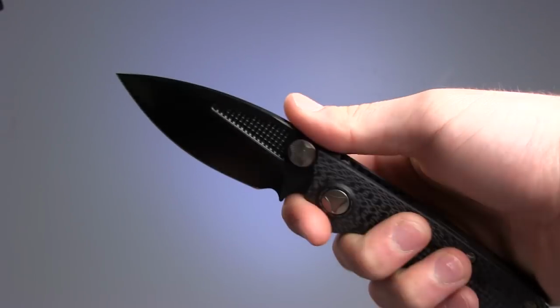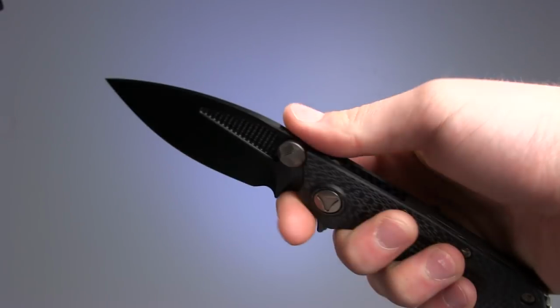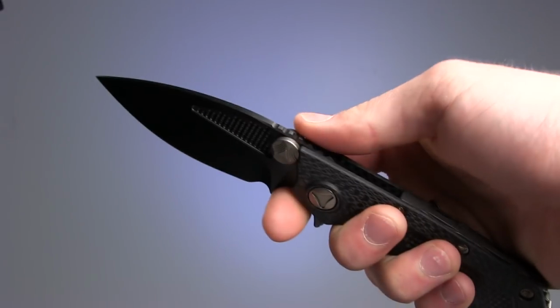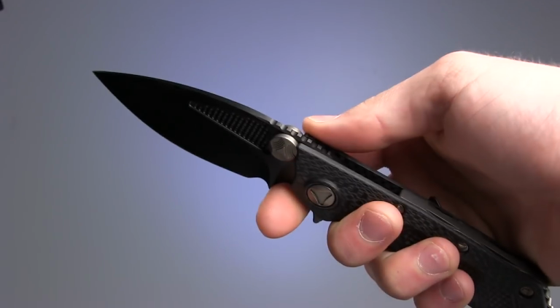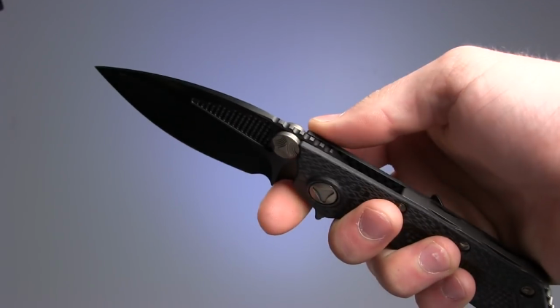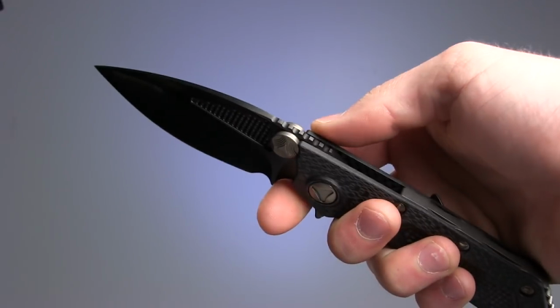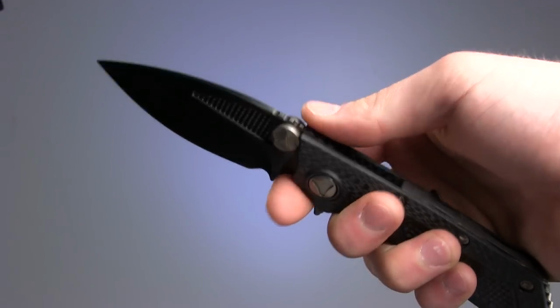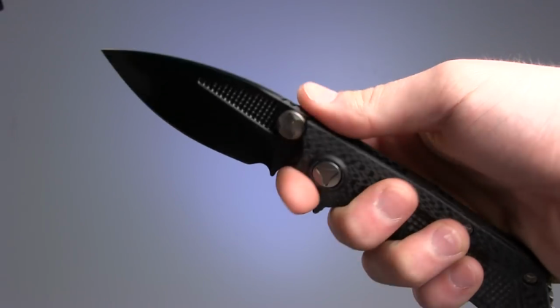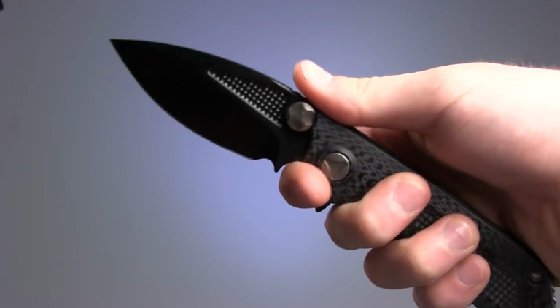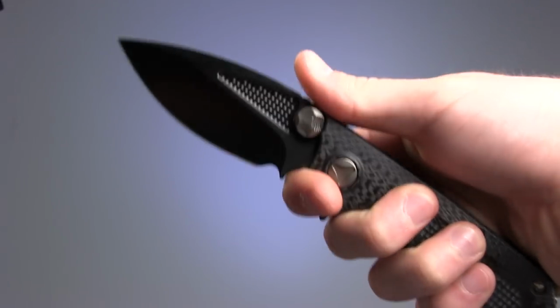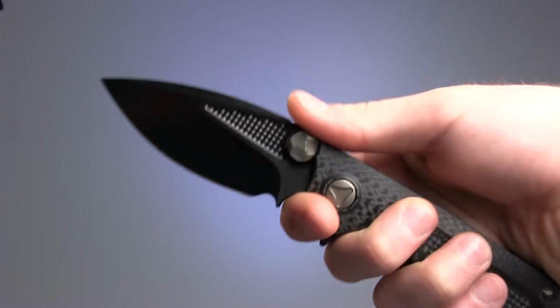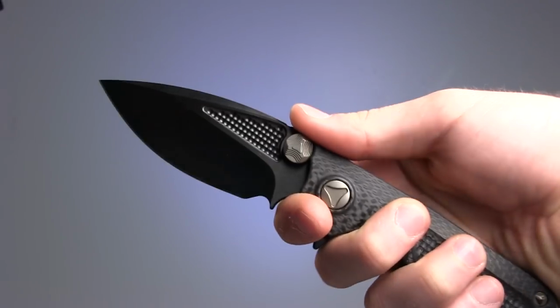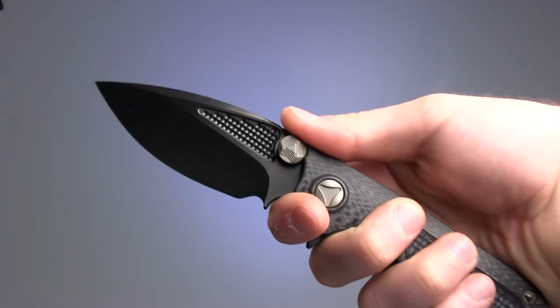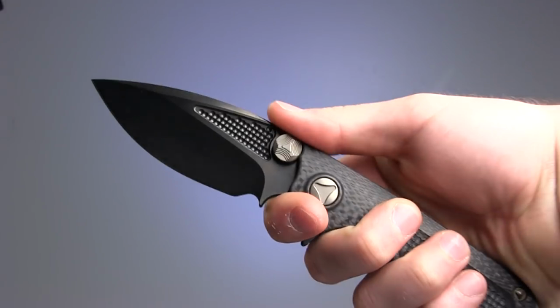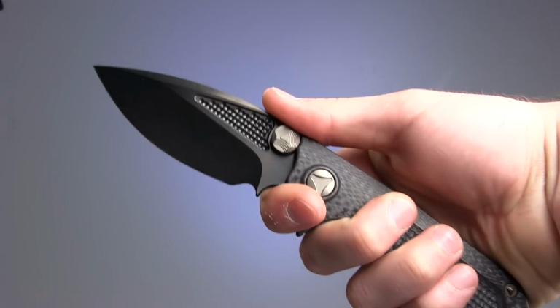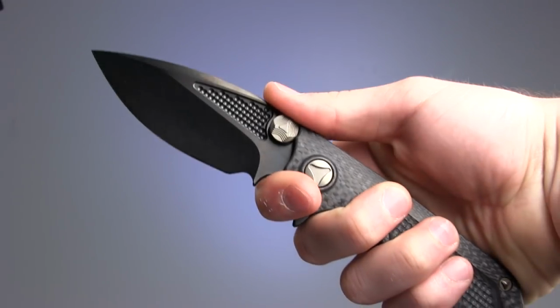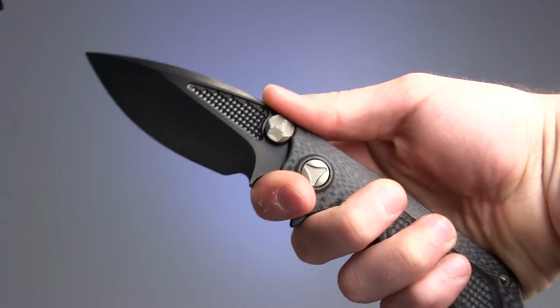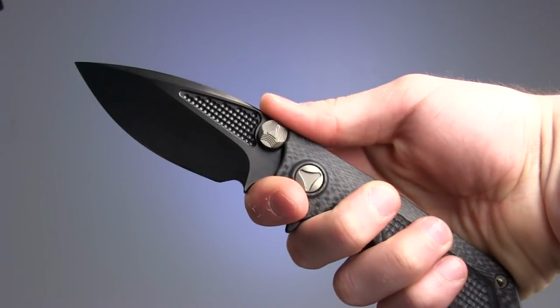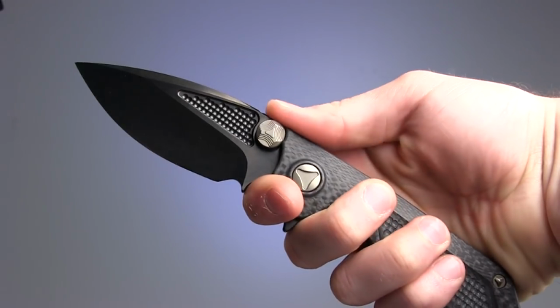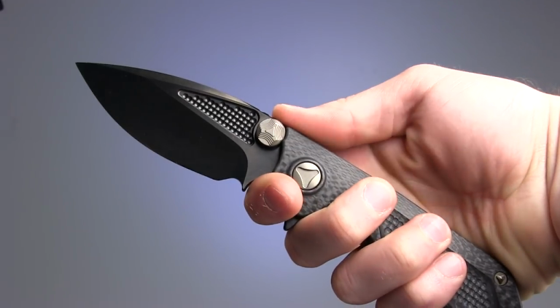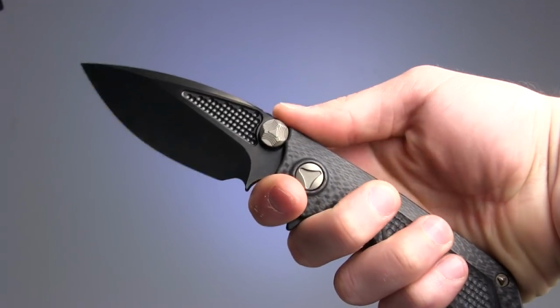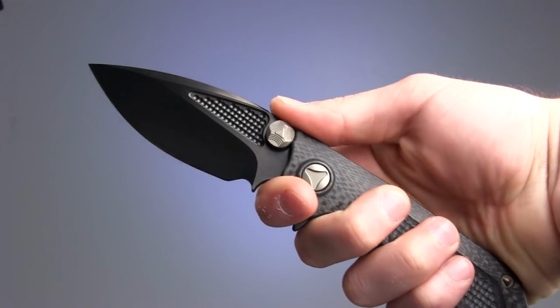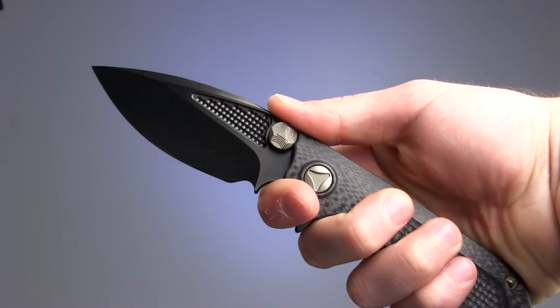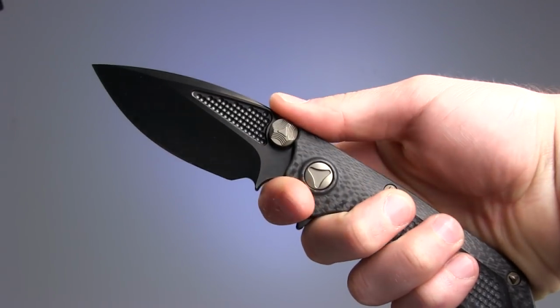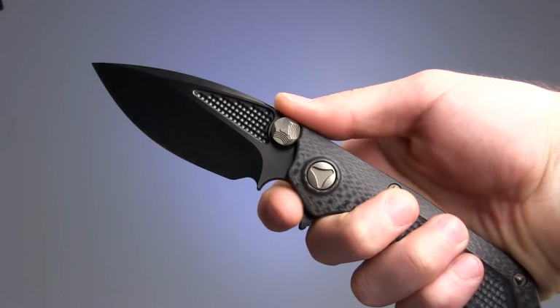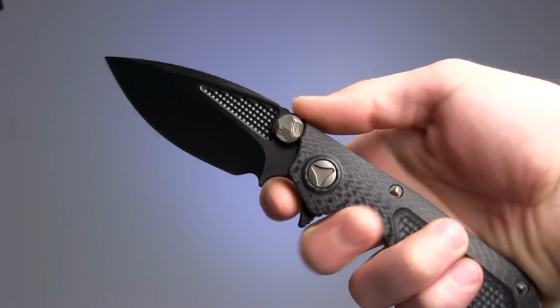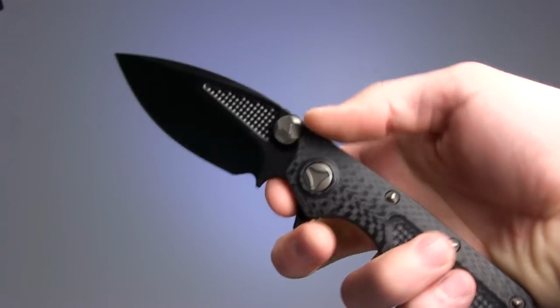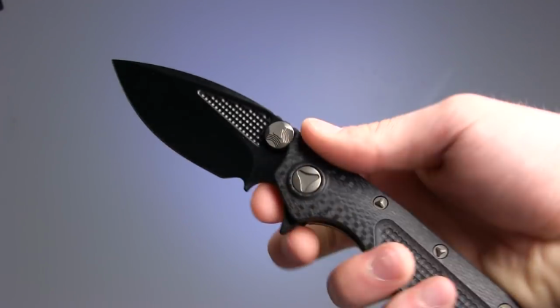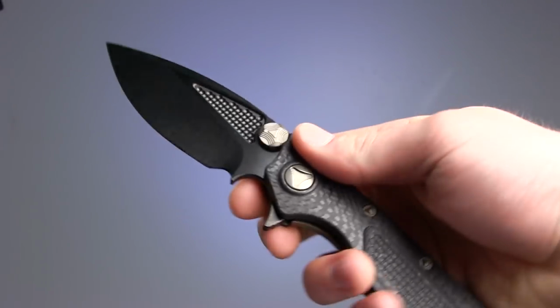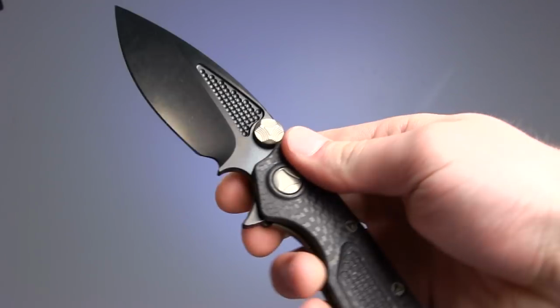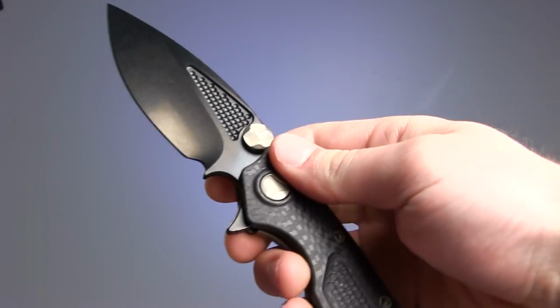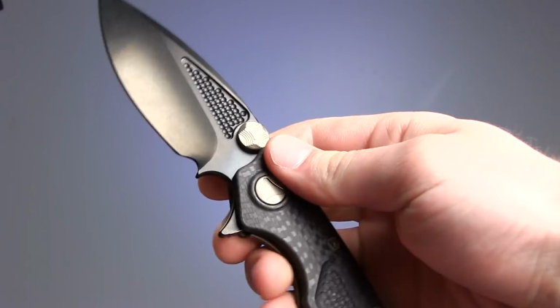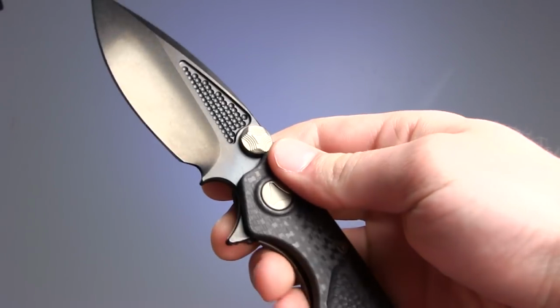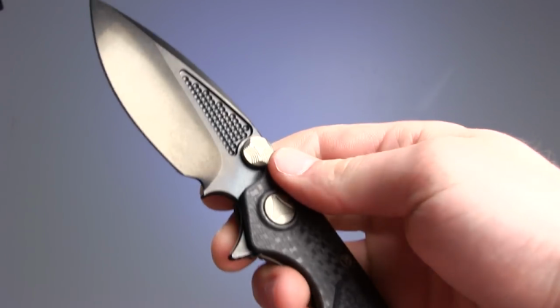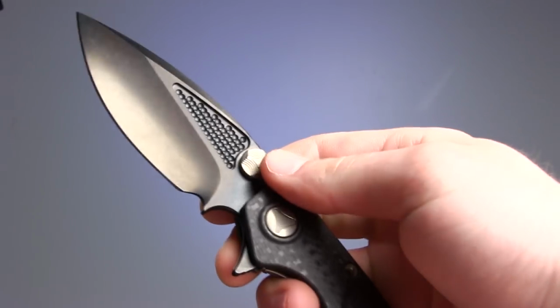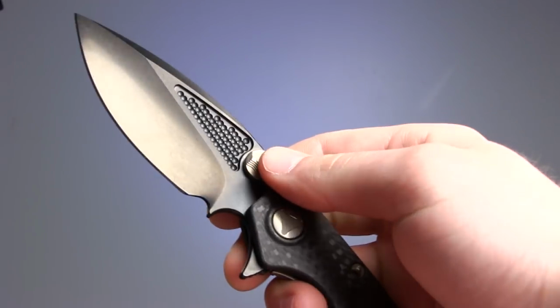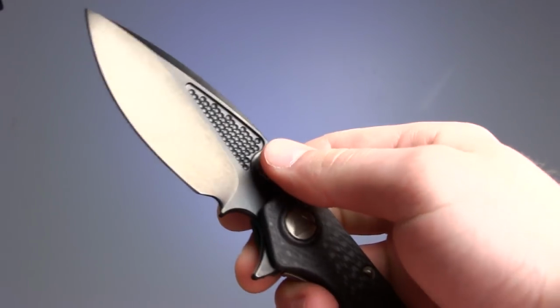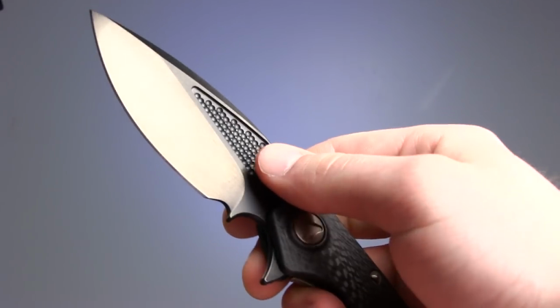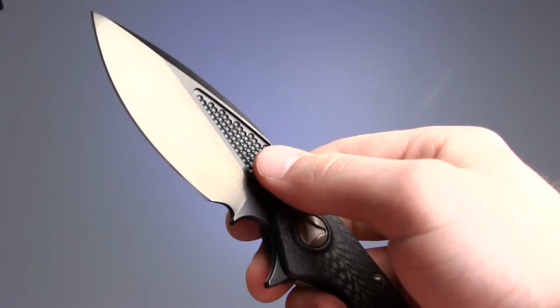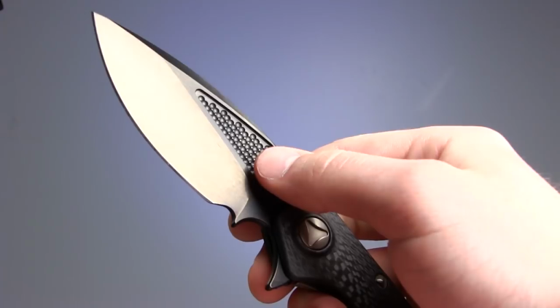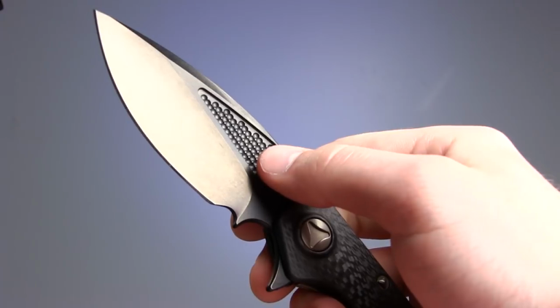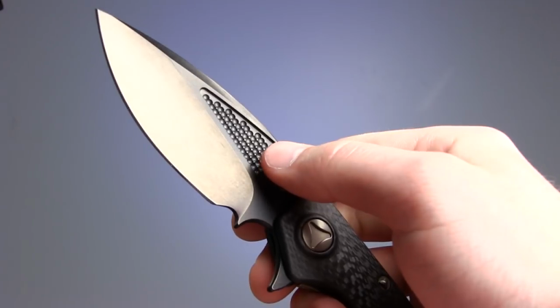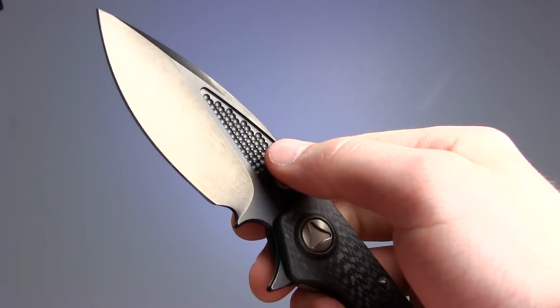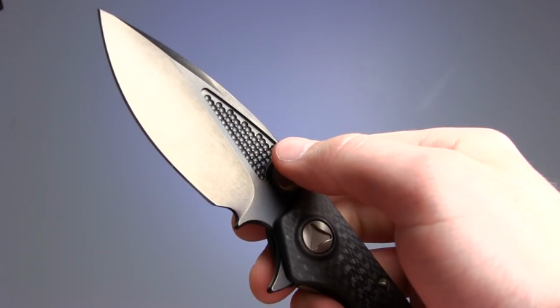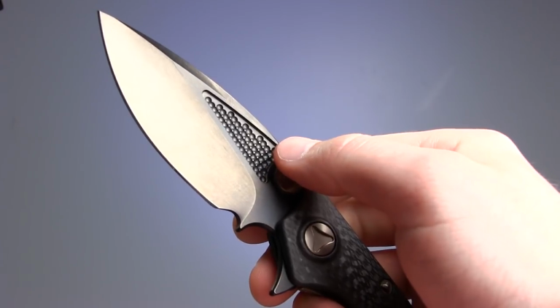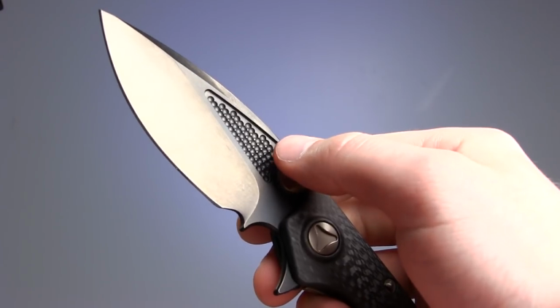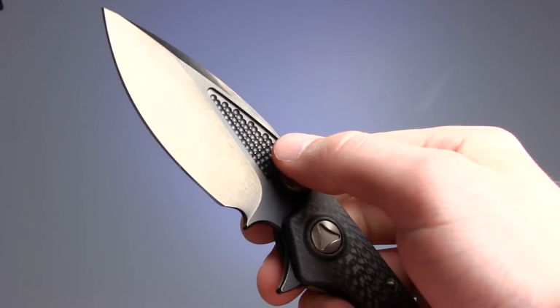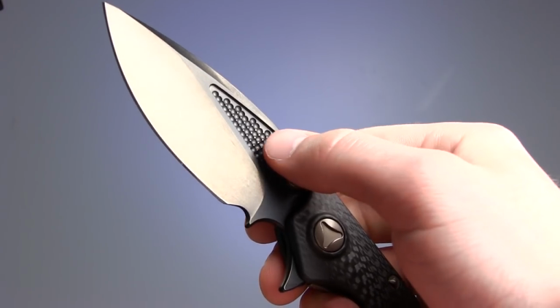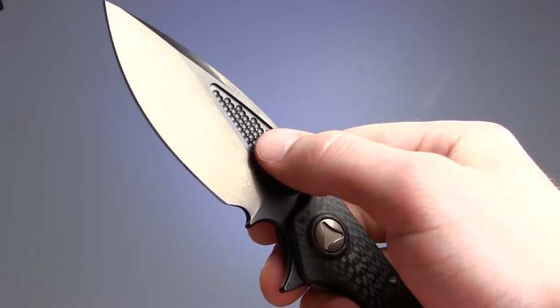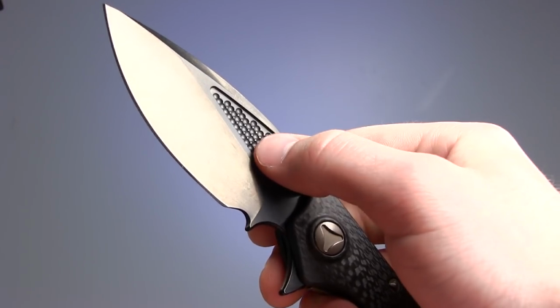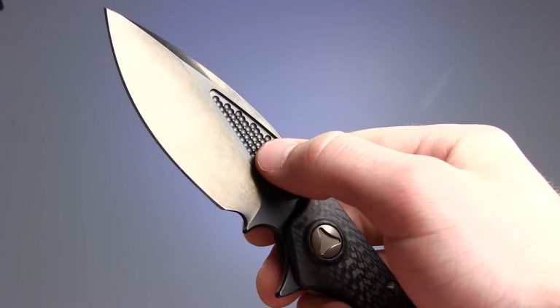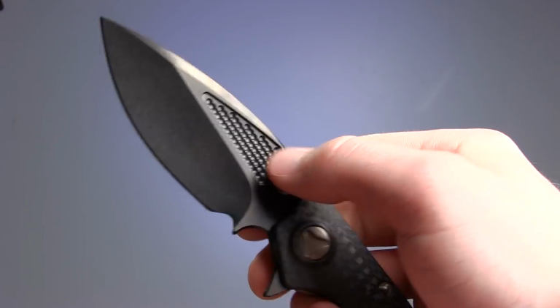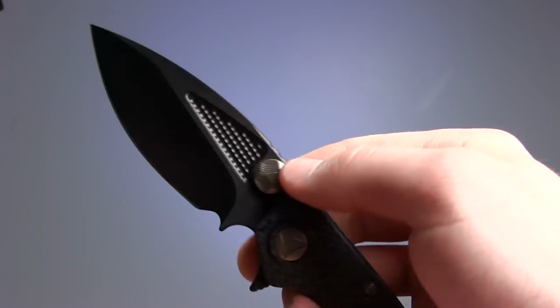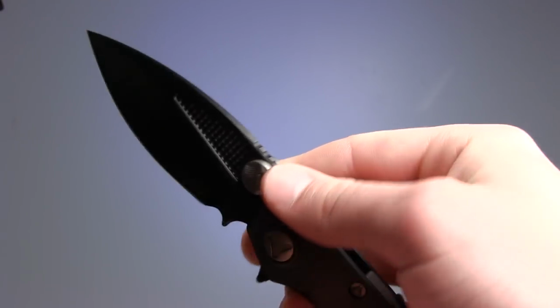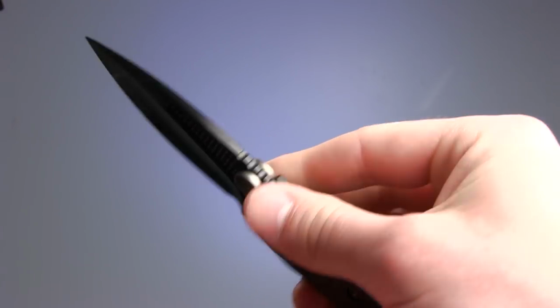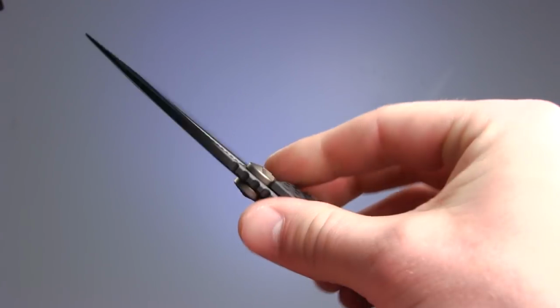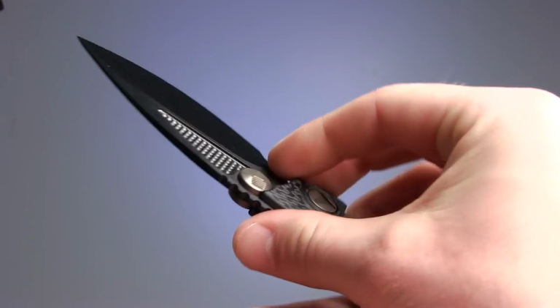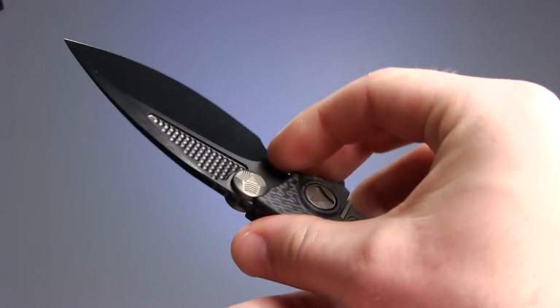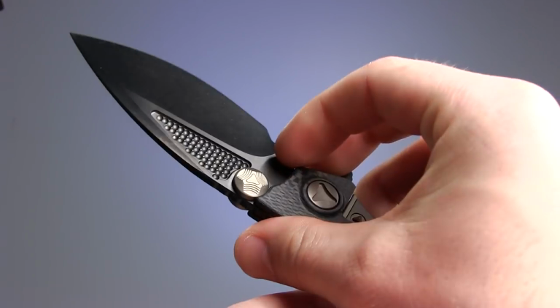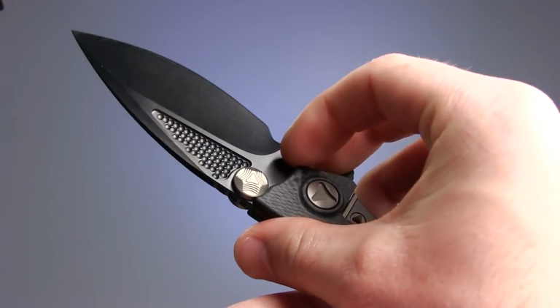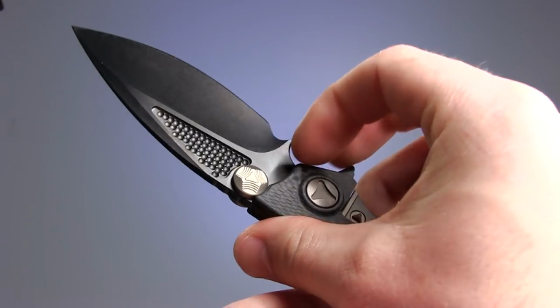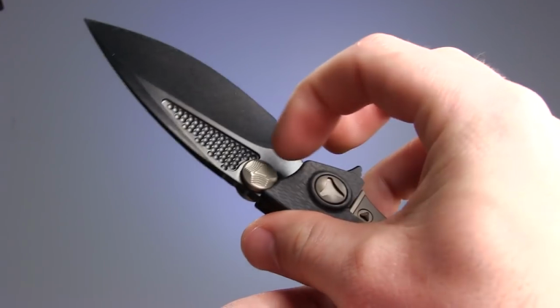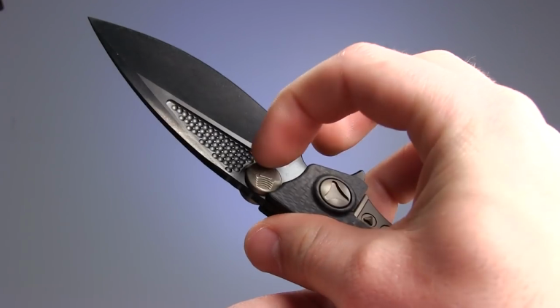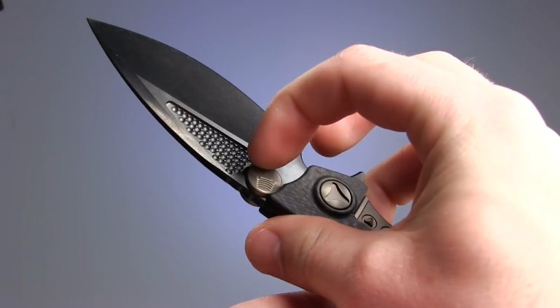I really dig the dimpled texture towards the spine, and the extra-large thumb studs are attractively milled, if not wholly functional.